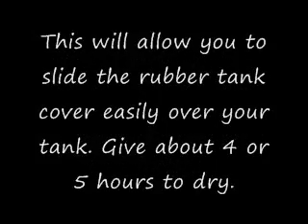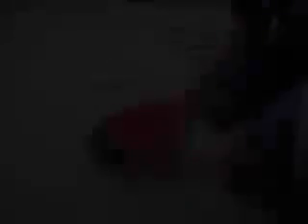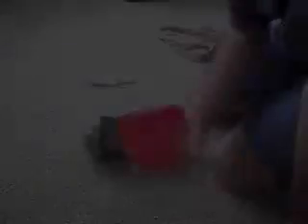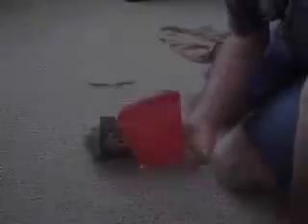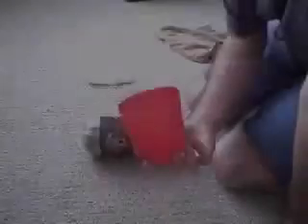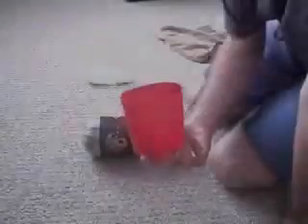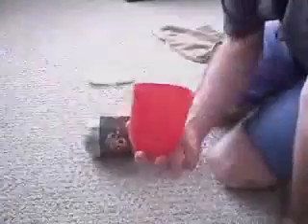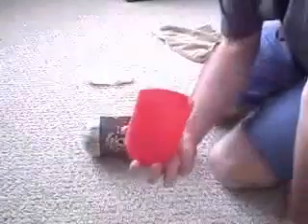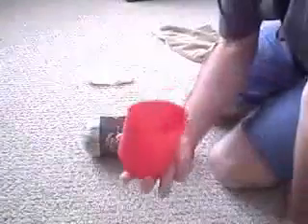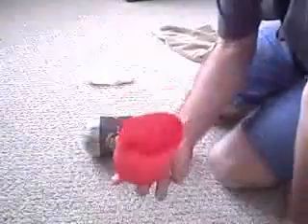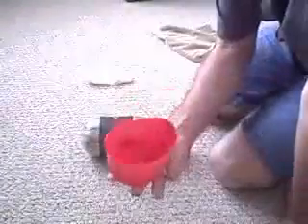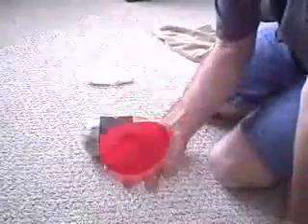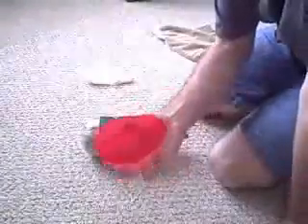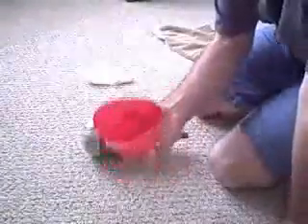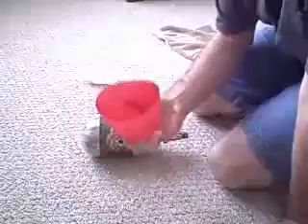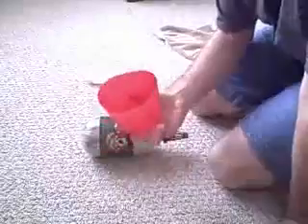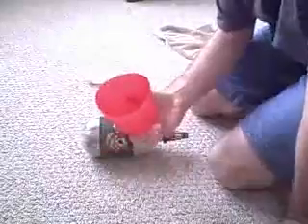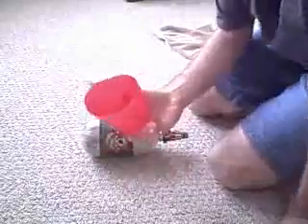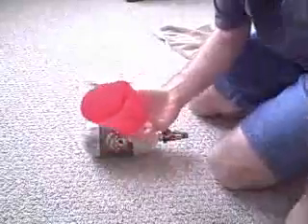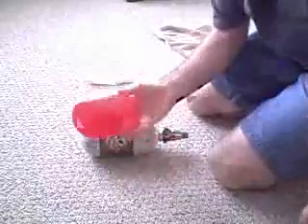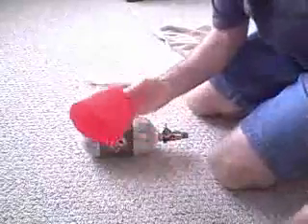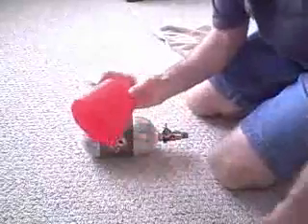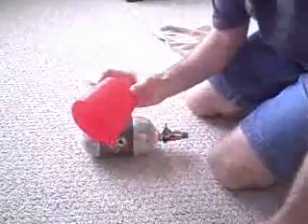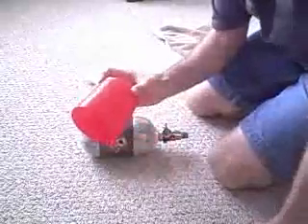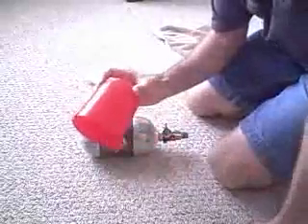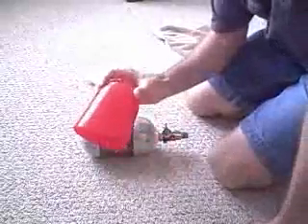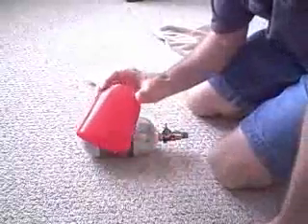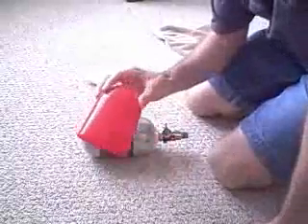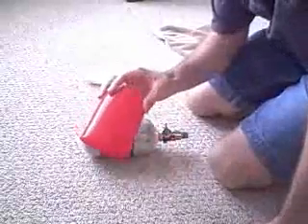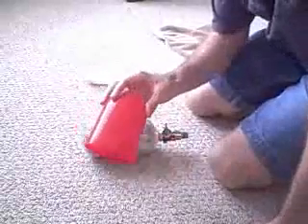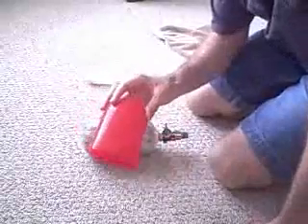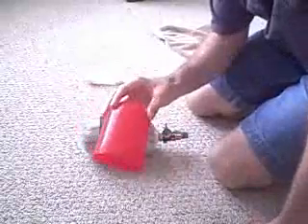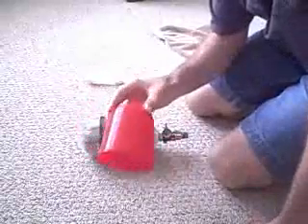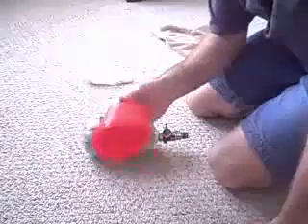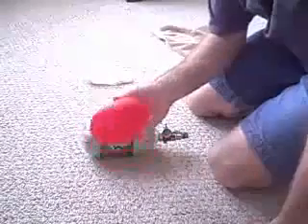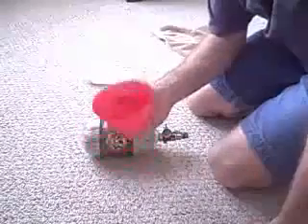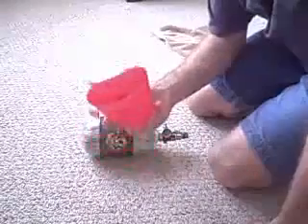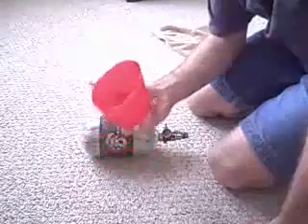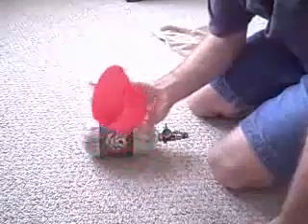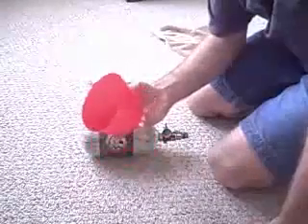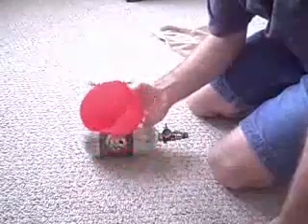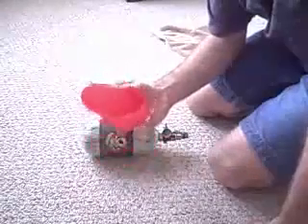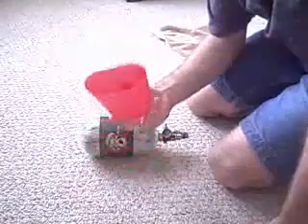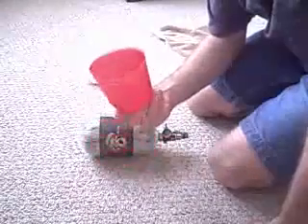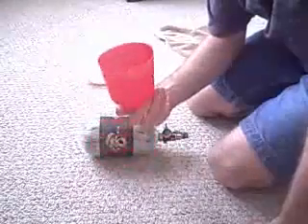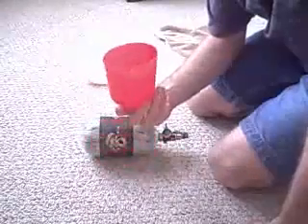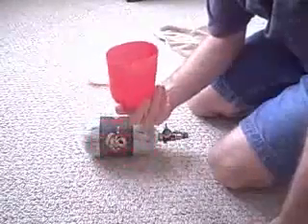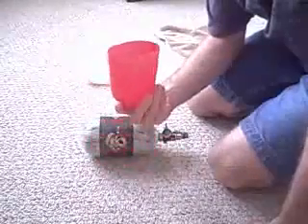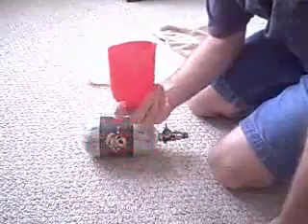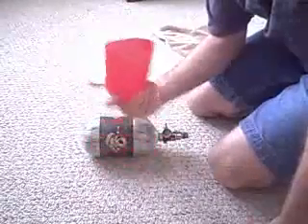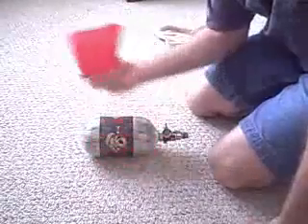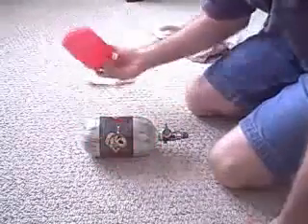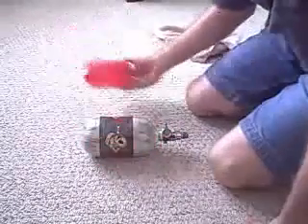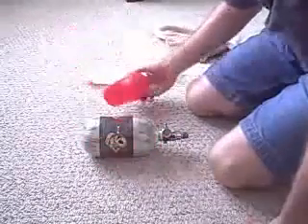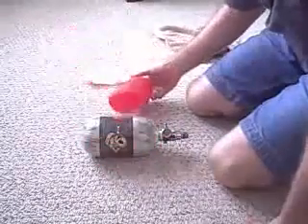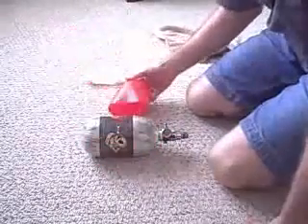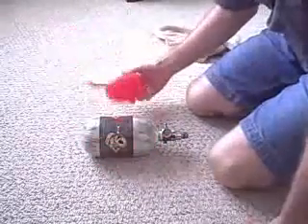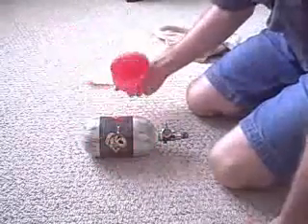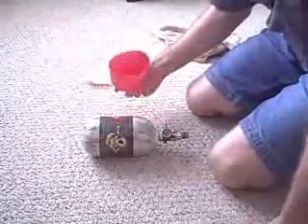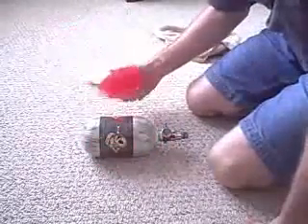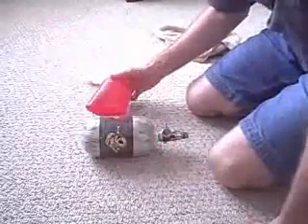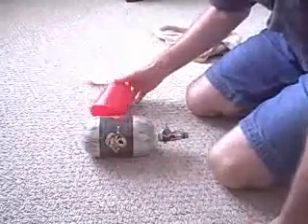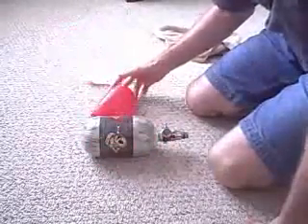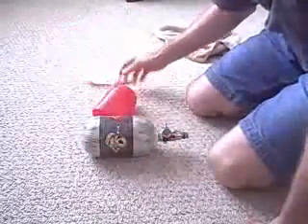My name is Michael Technobie and today we are going to show you how to install these new rubber Exalt tank covers on the tank.